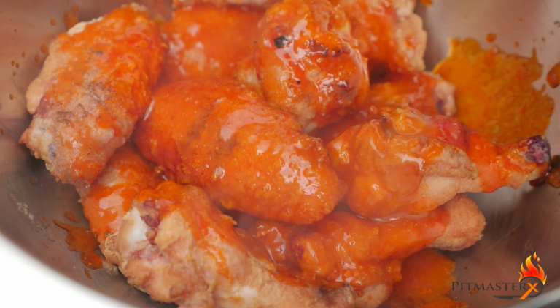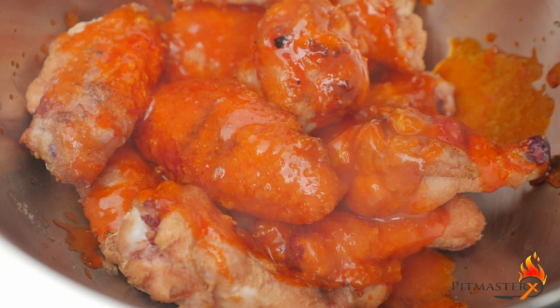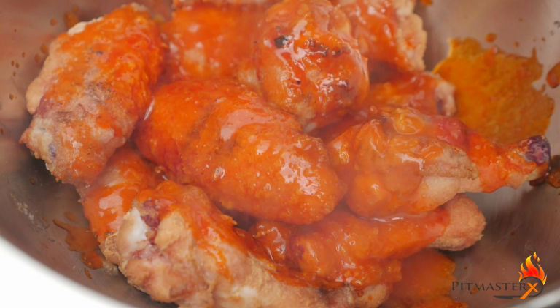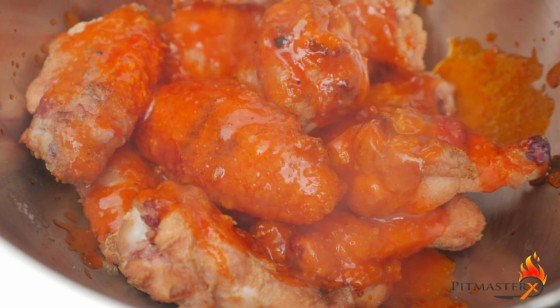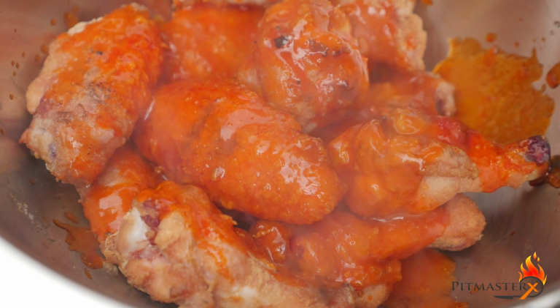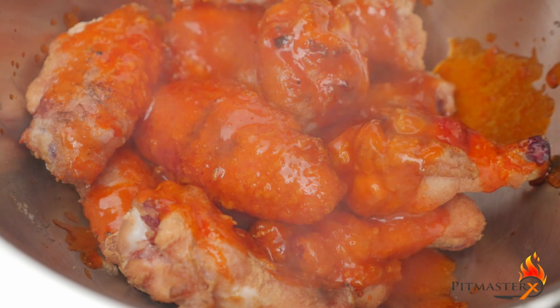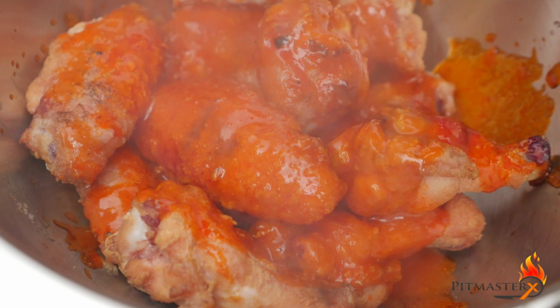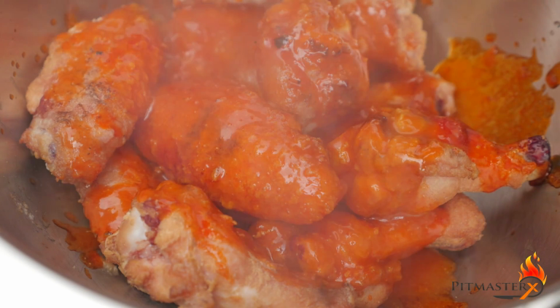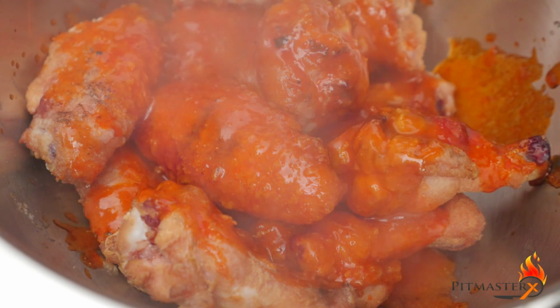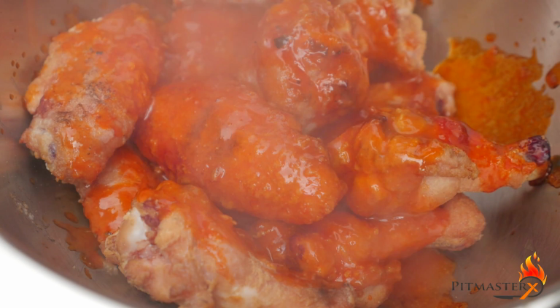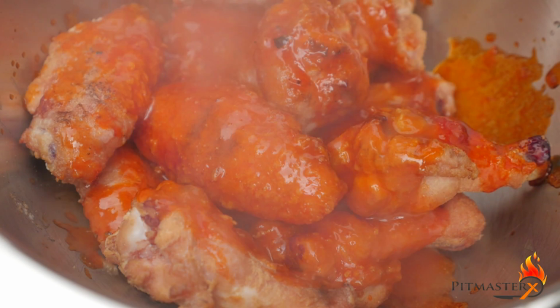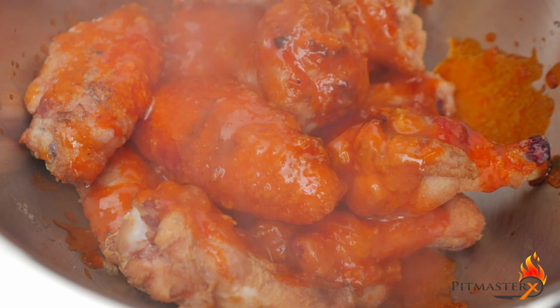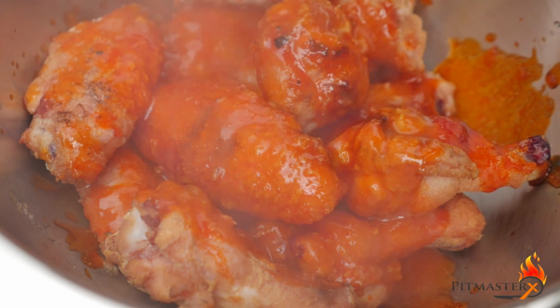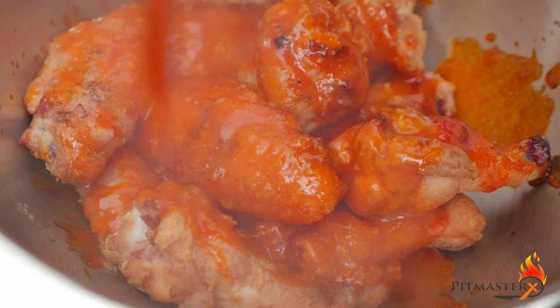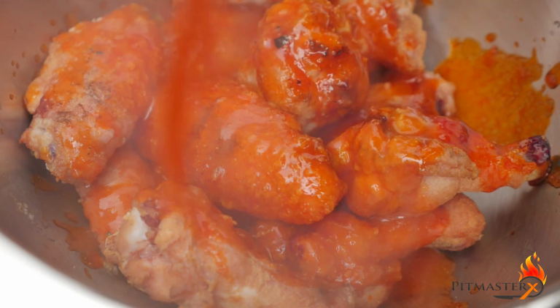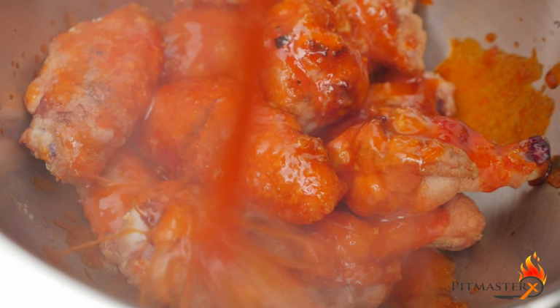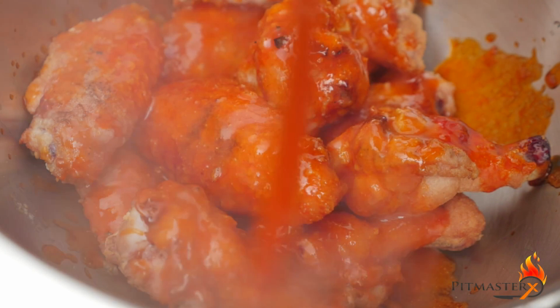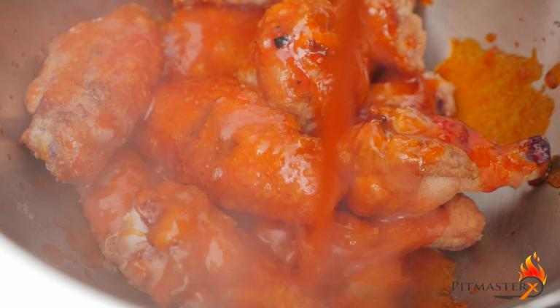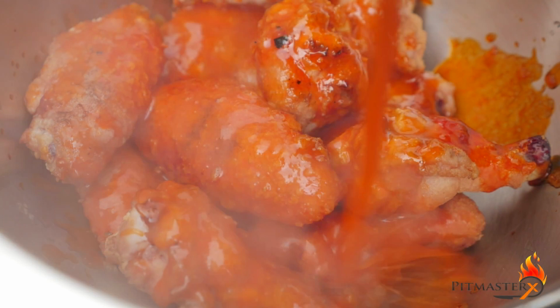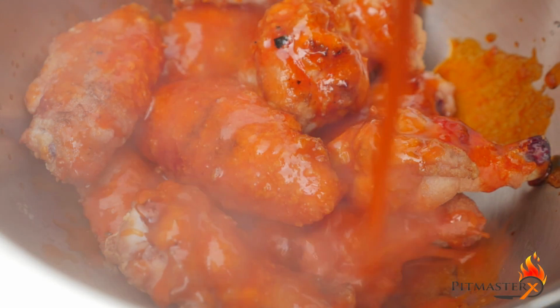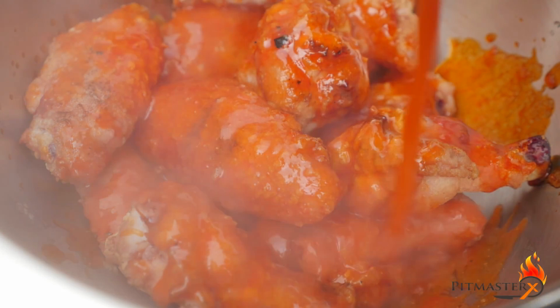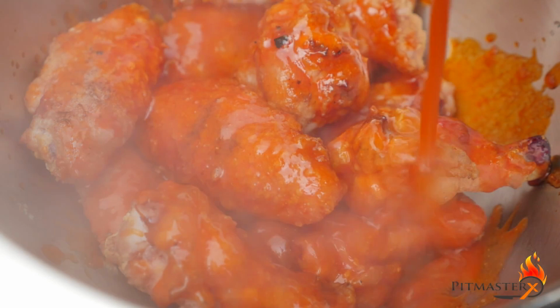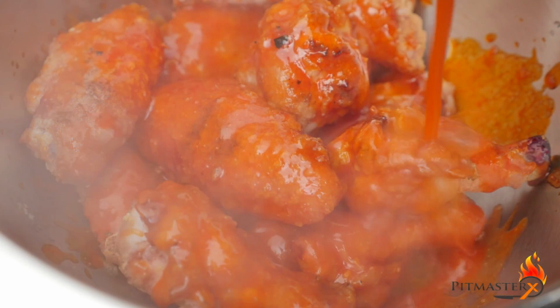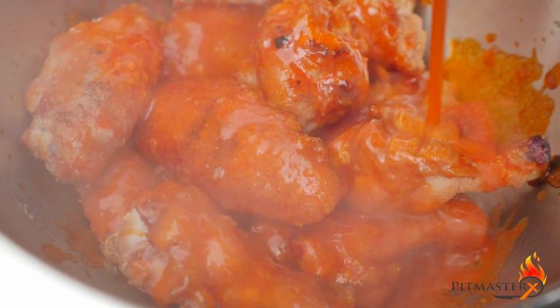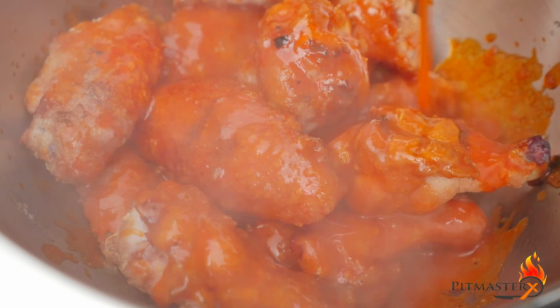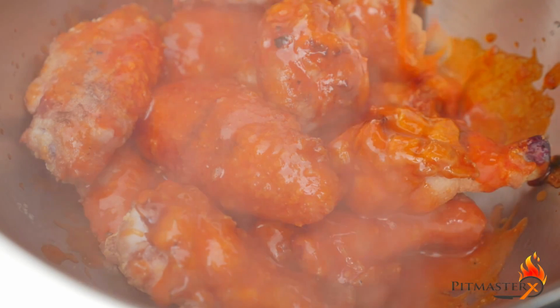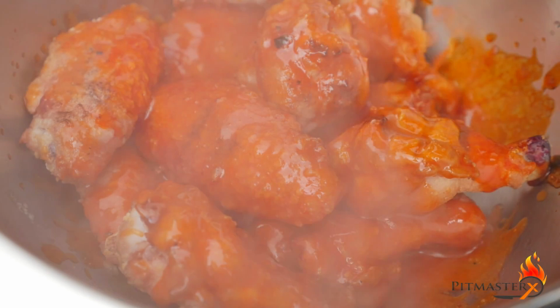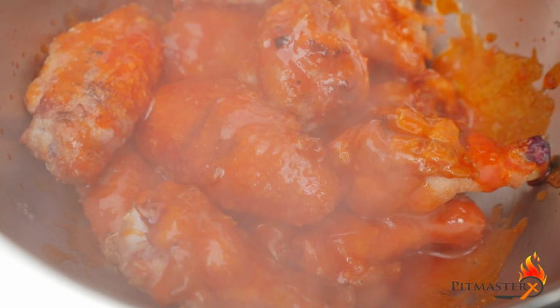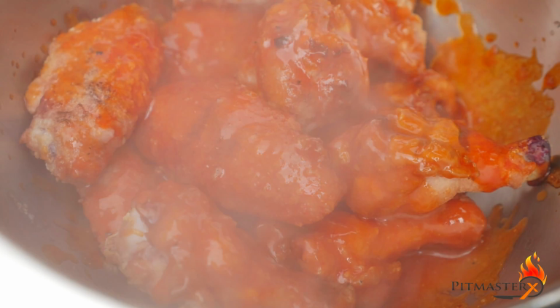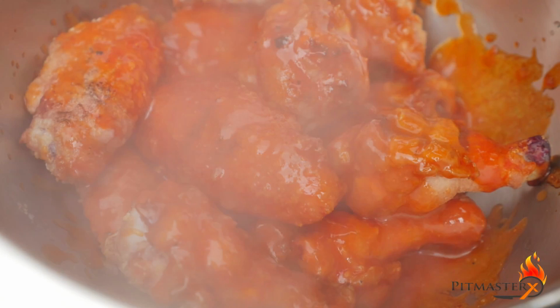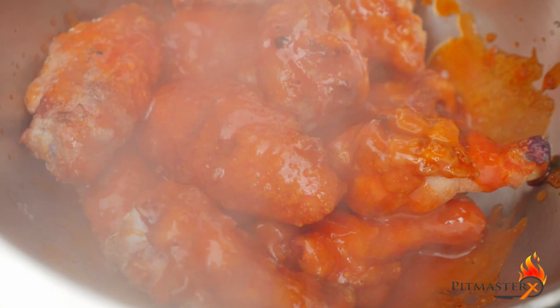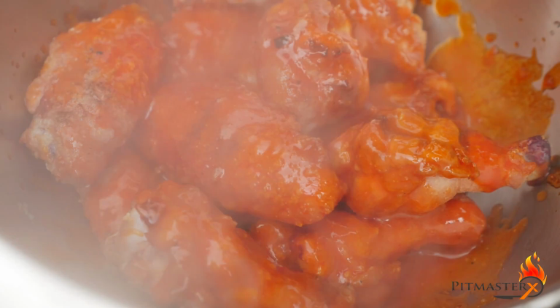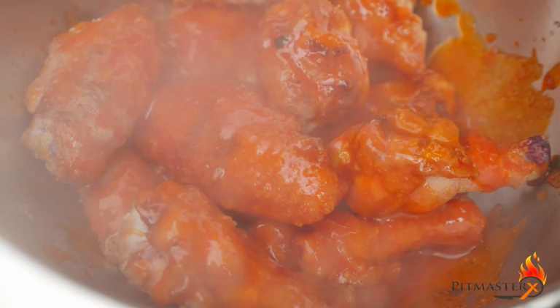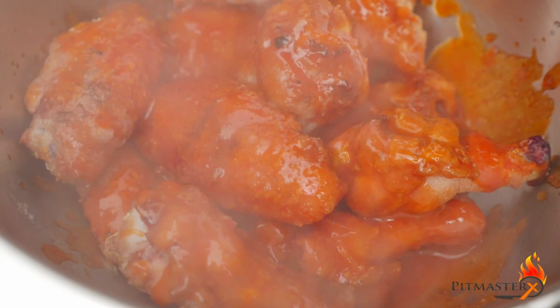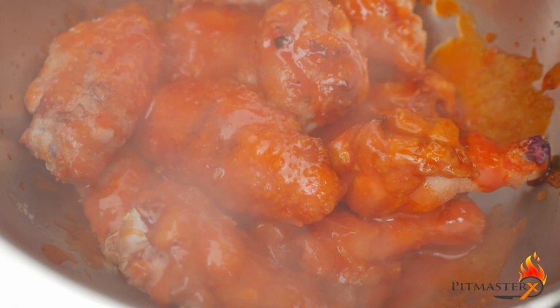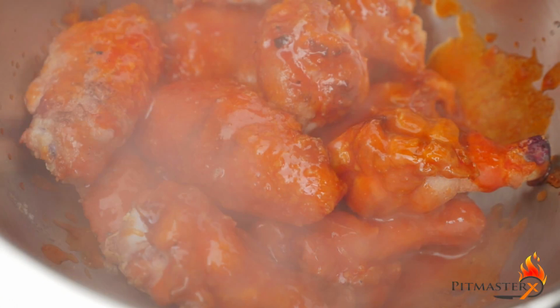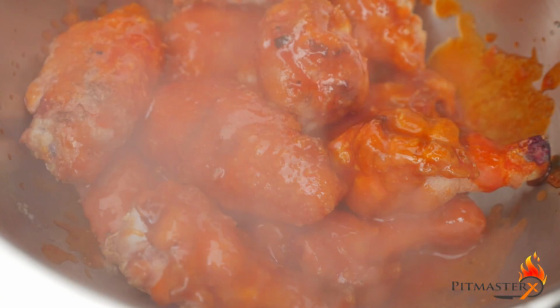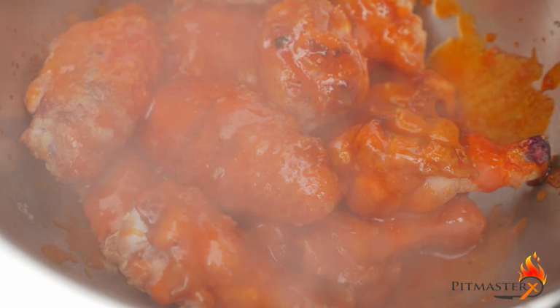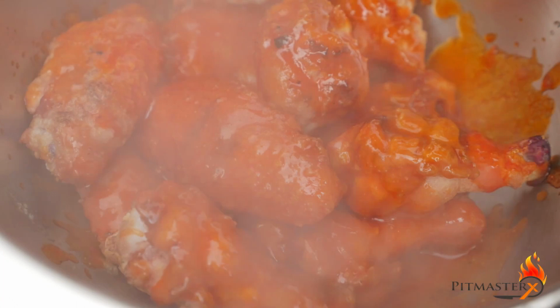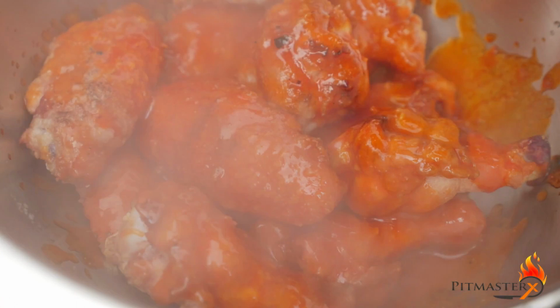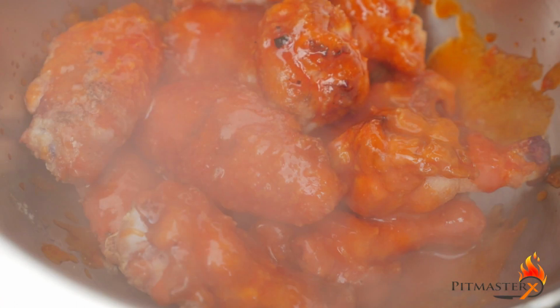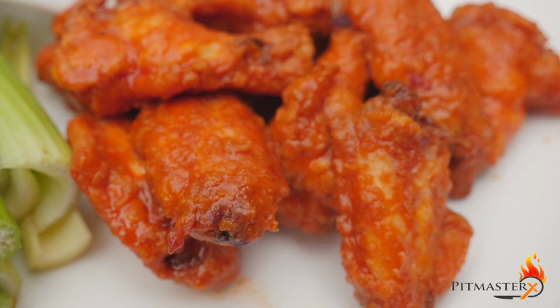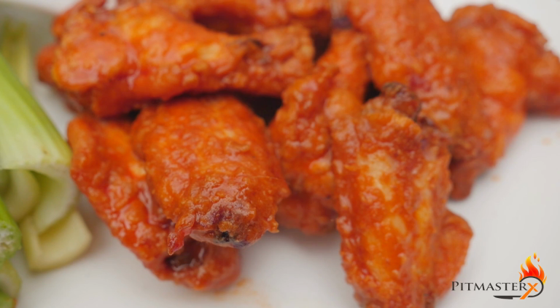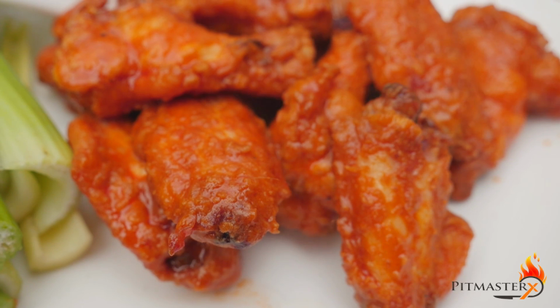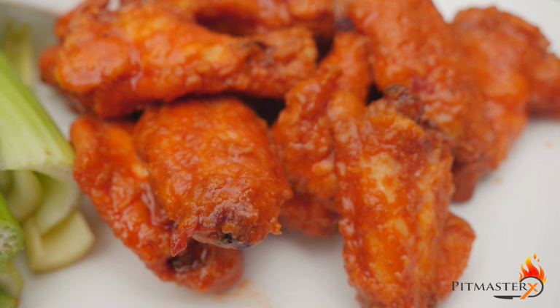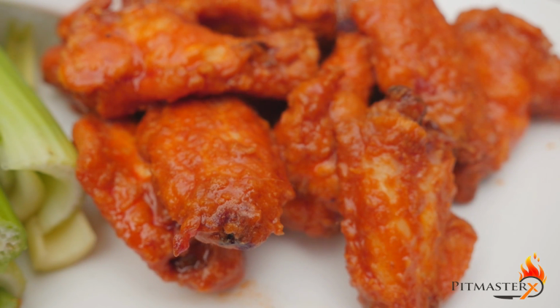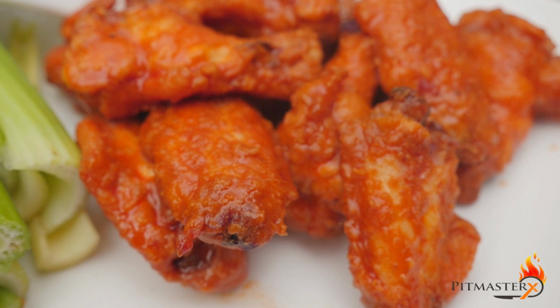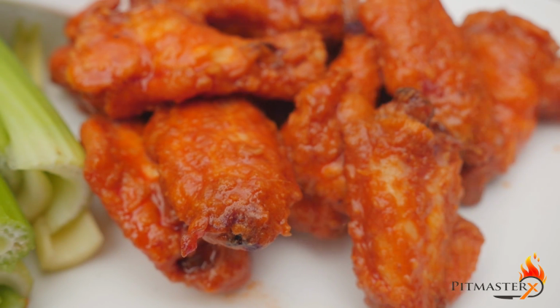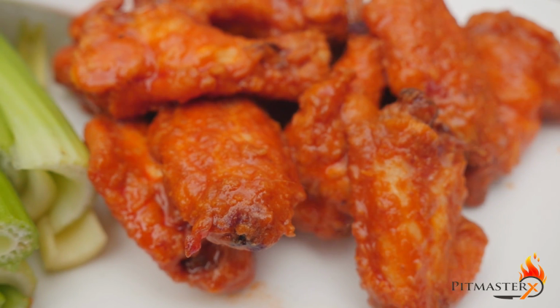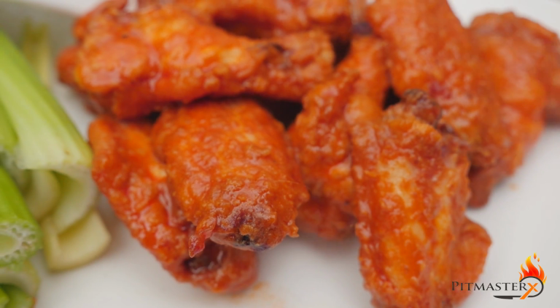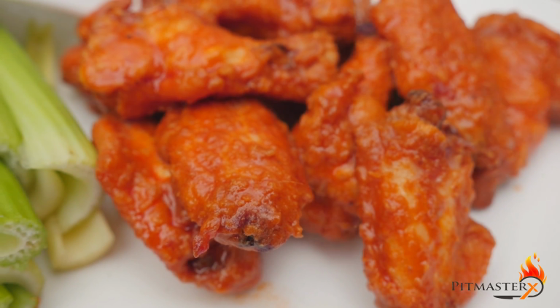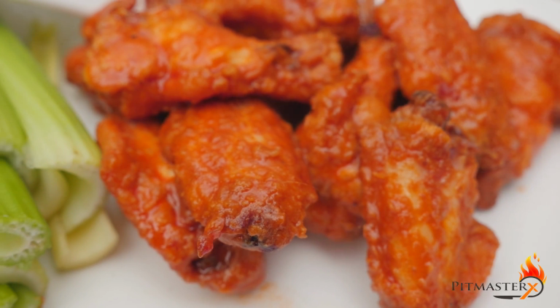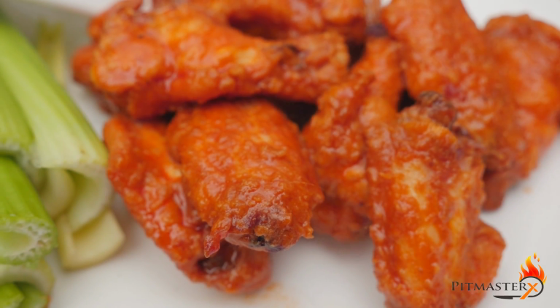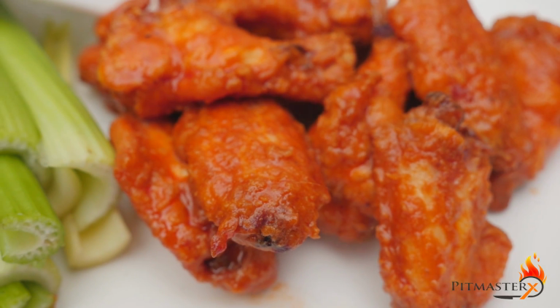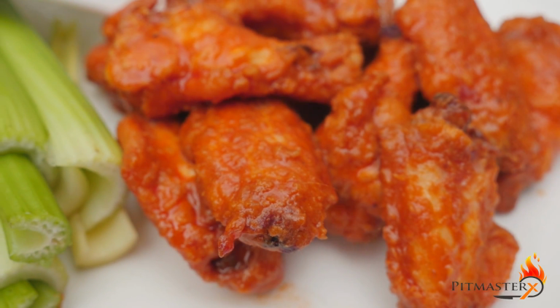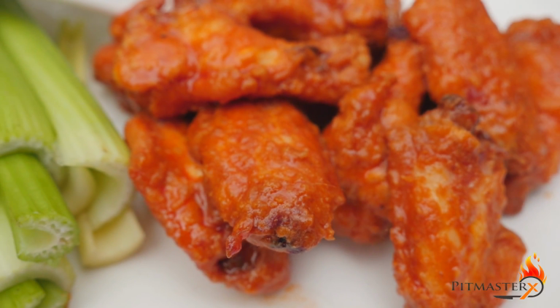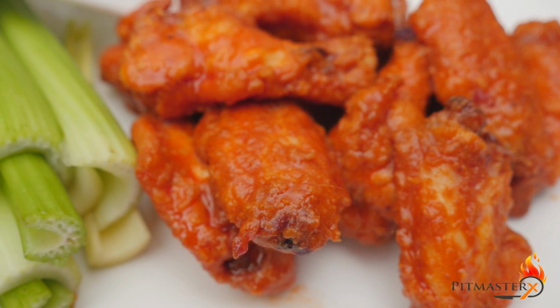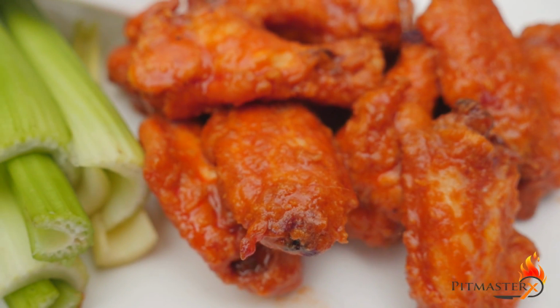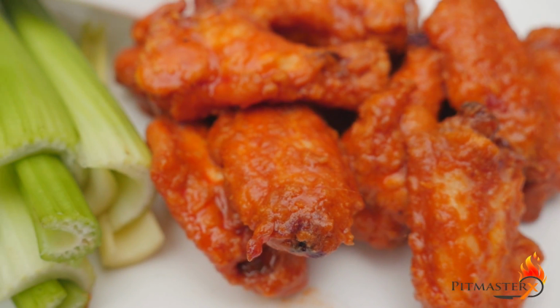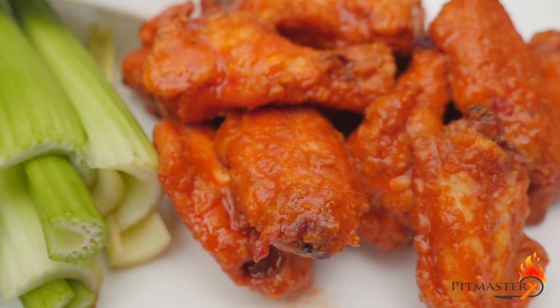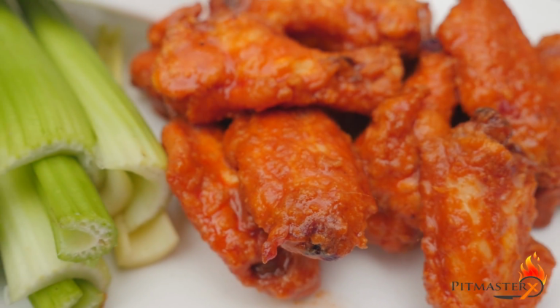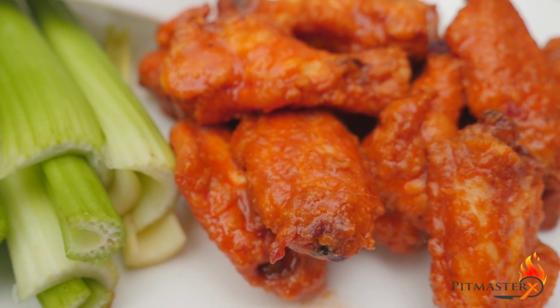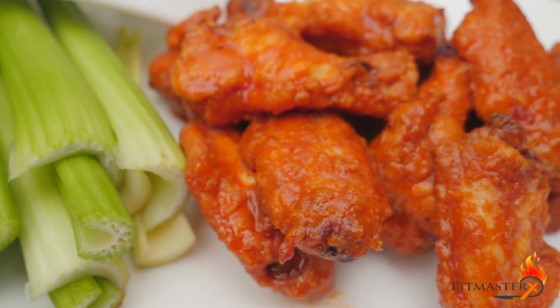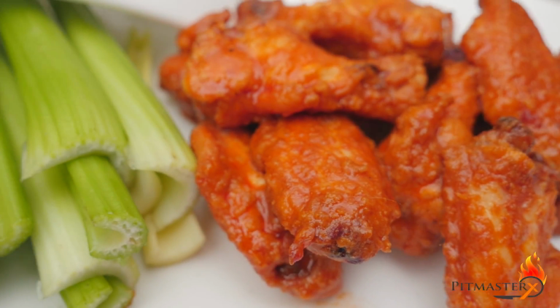If you serve it with celery sticks and the blue cheese sauce, man, this is definitely good eating.